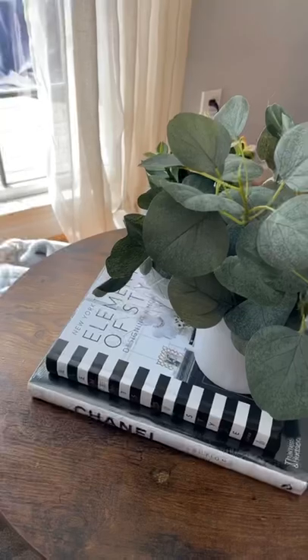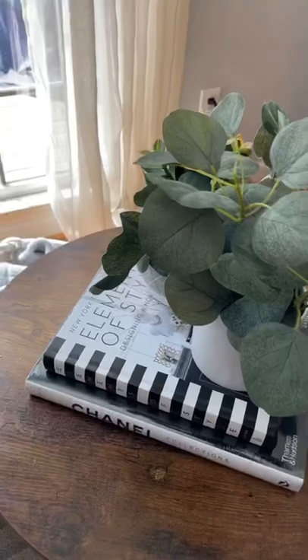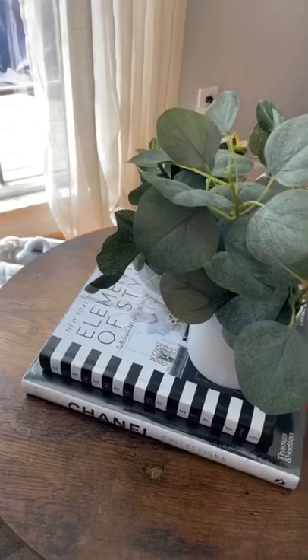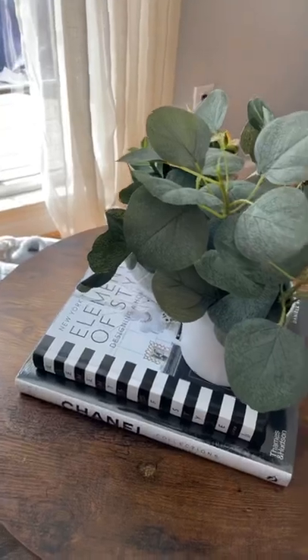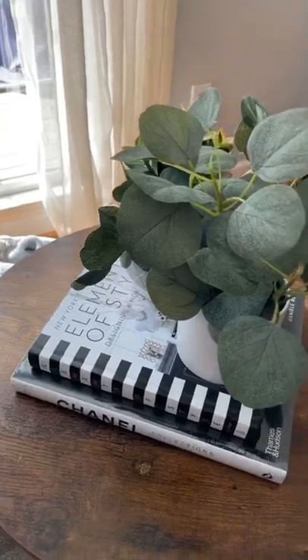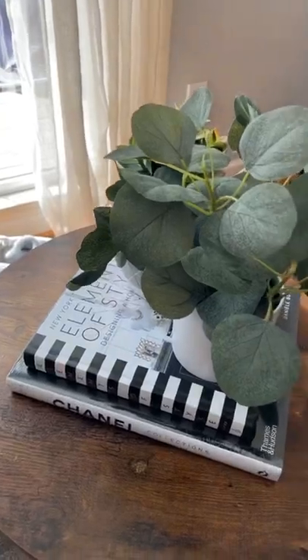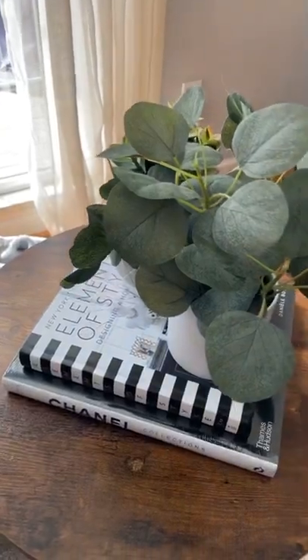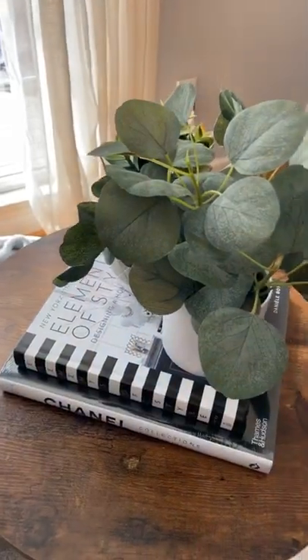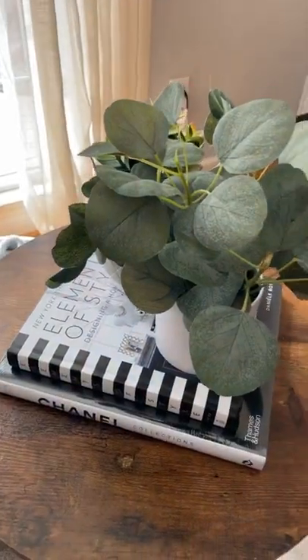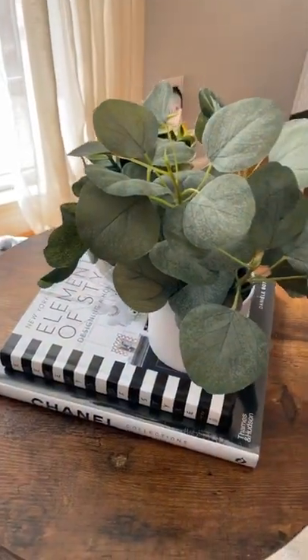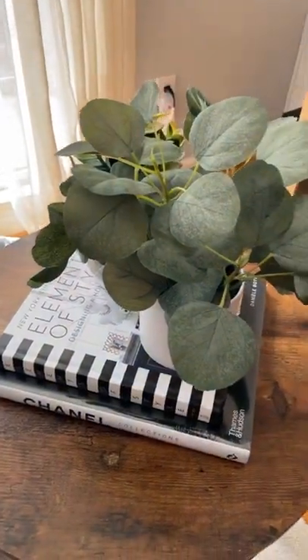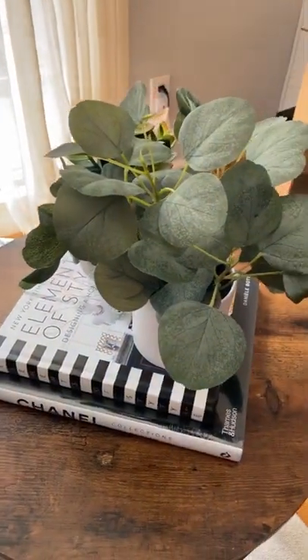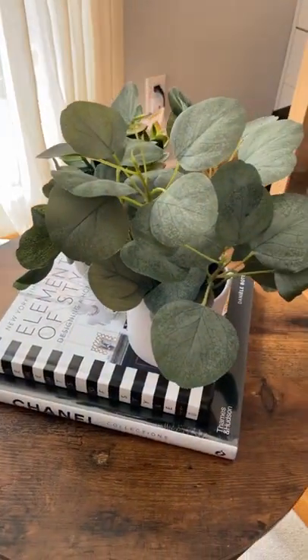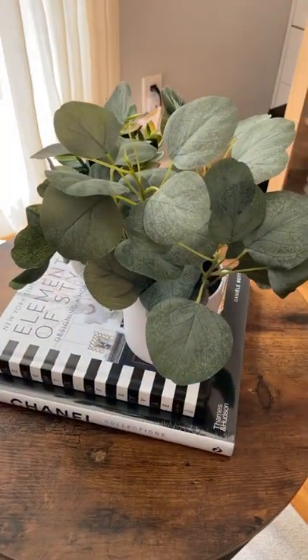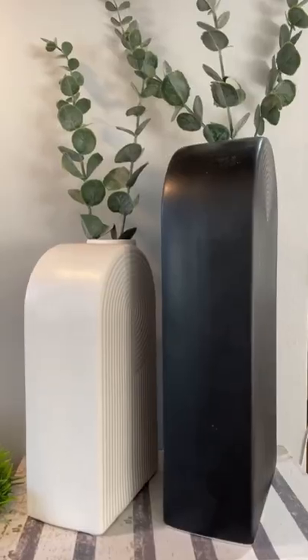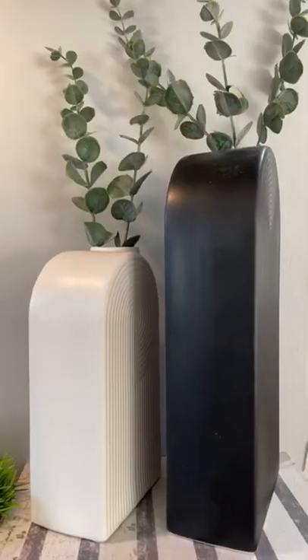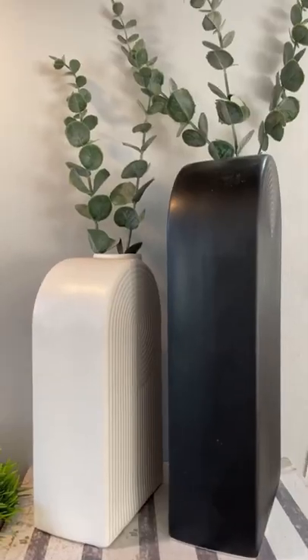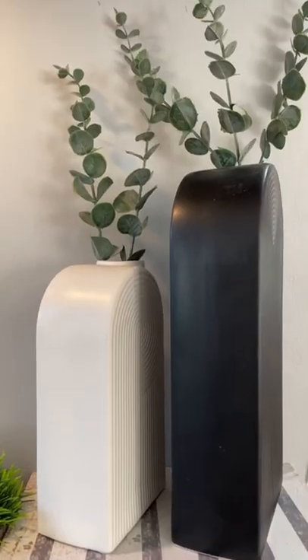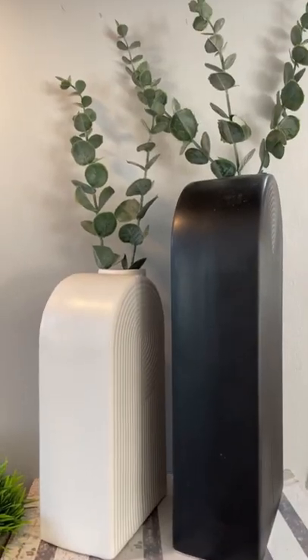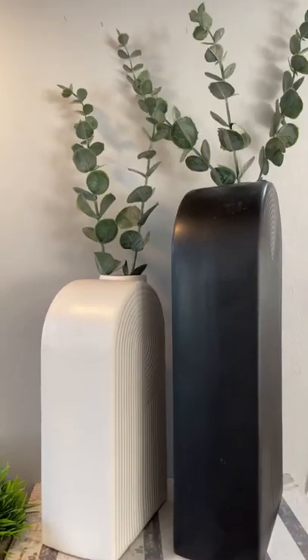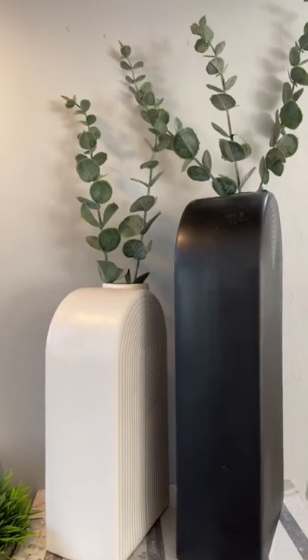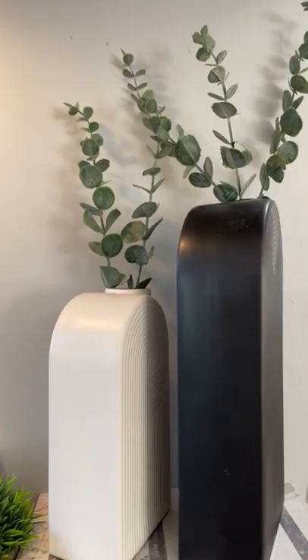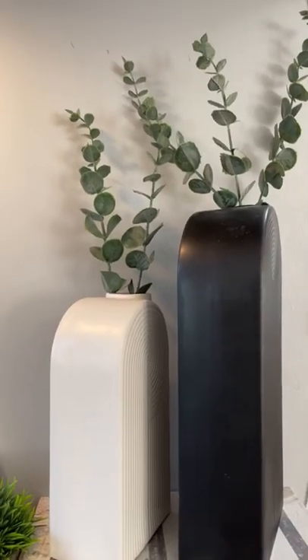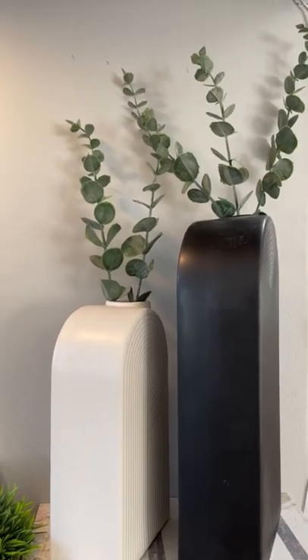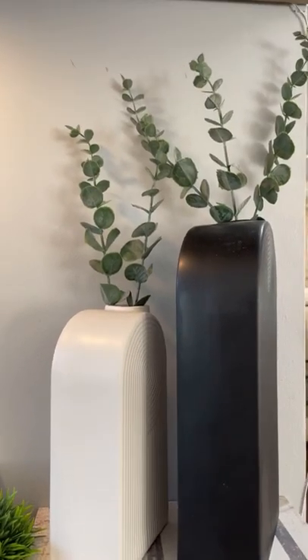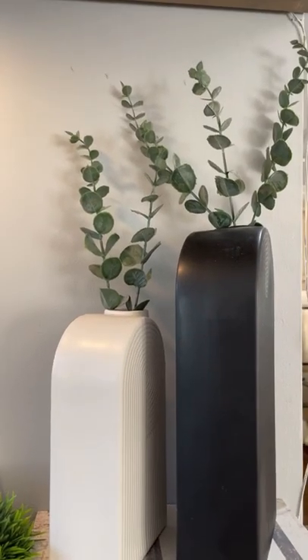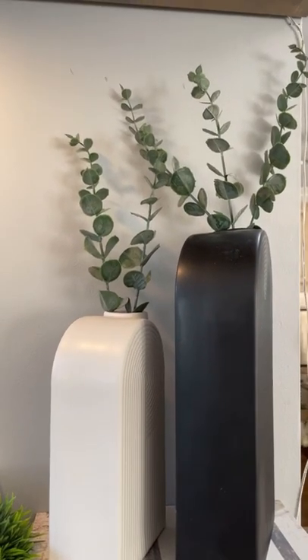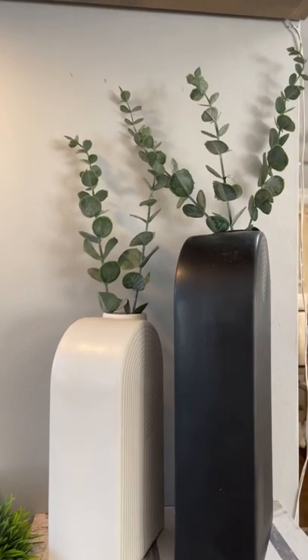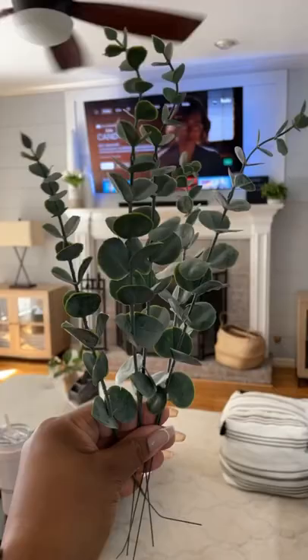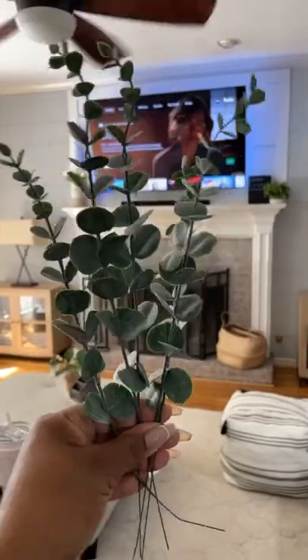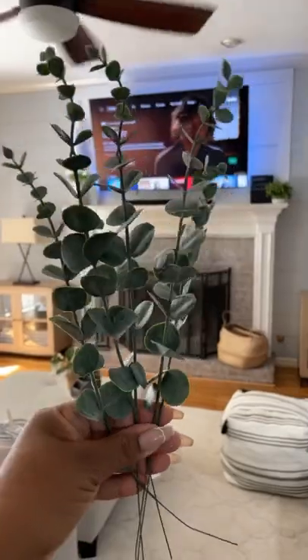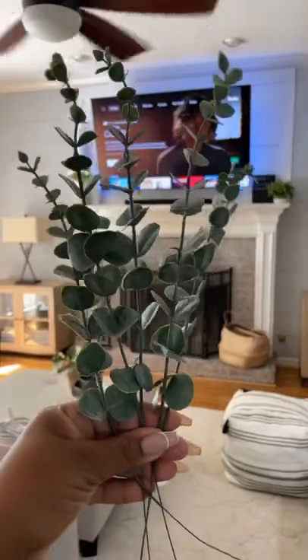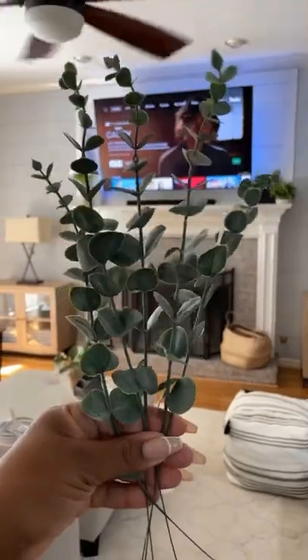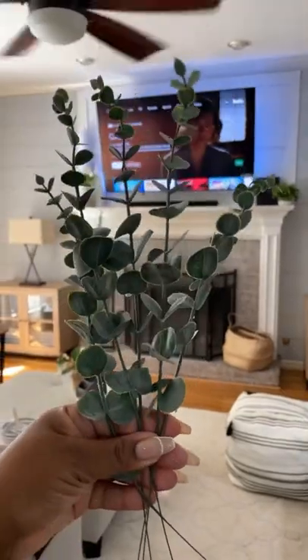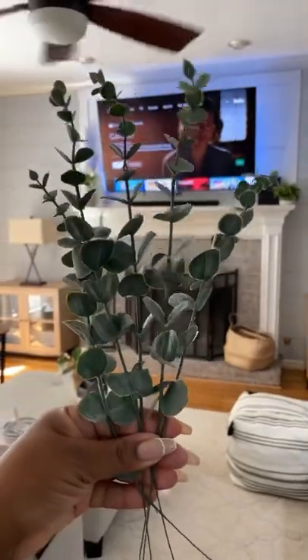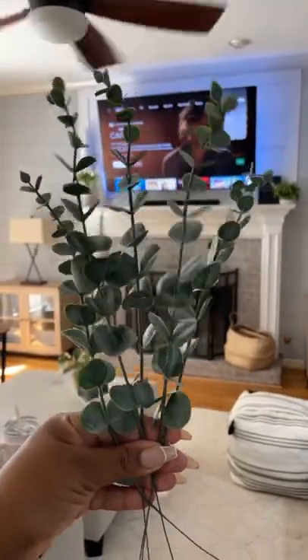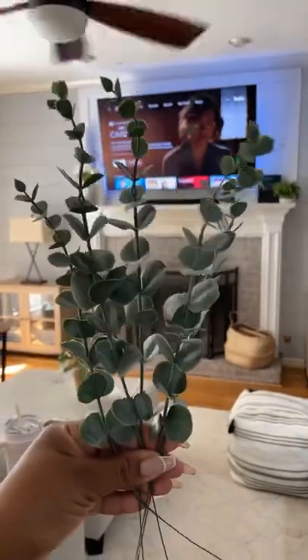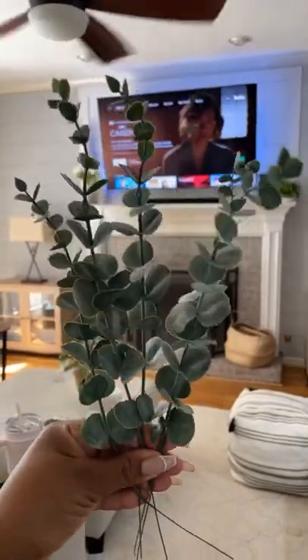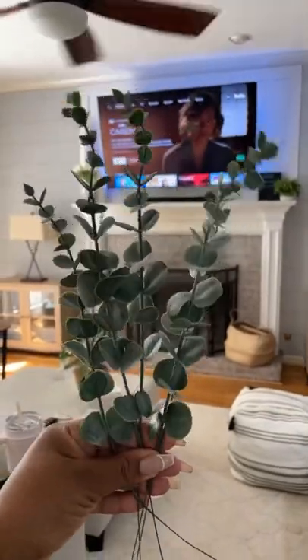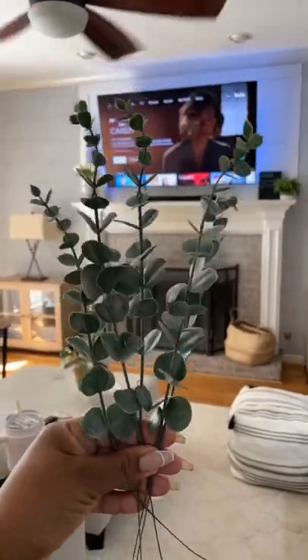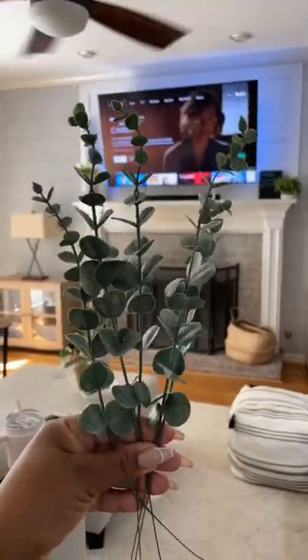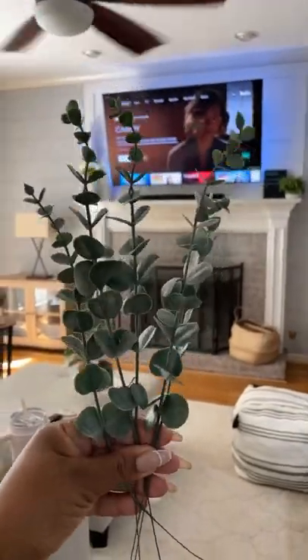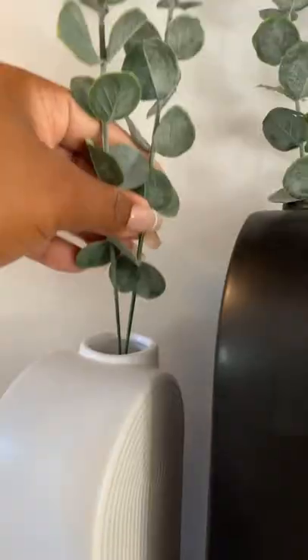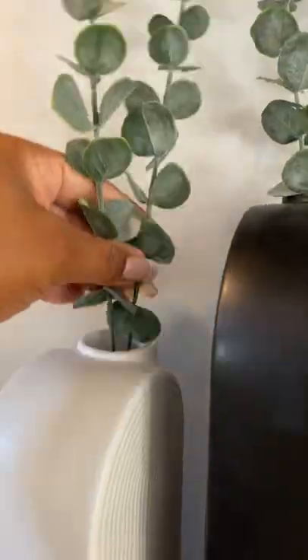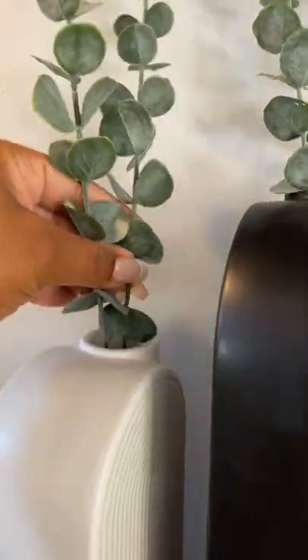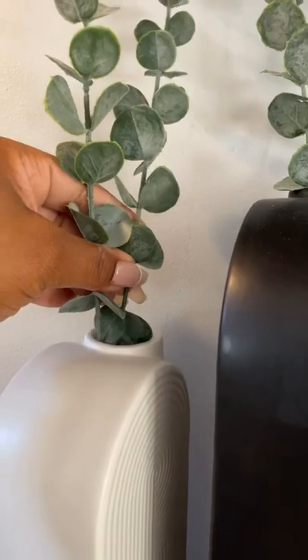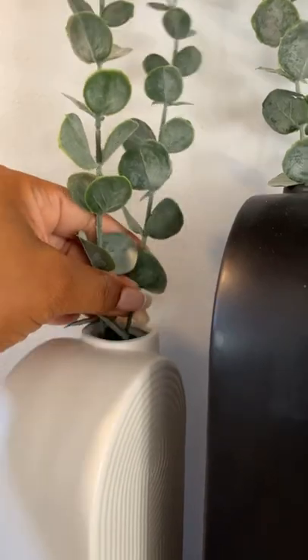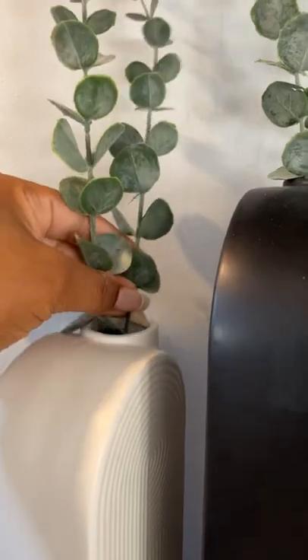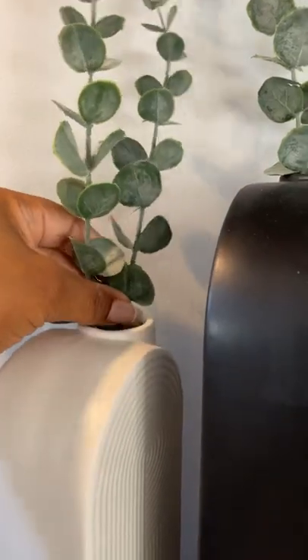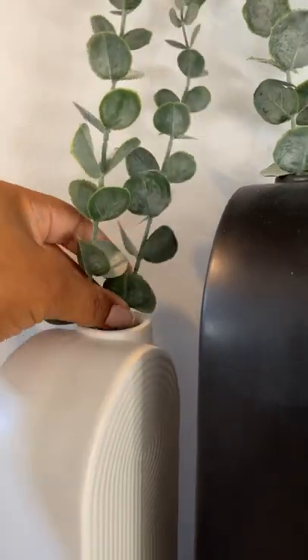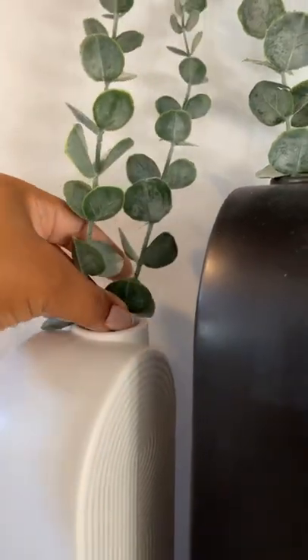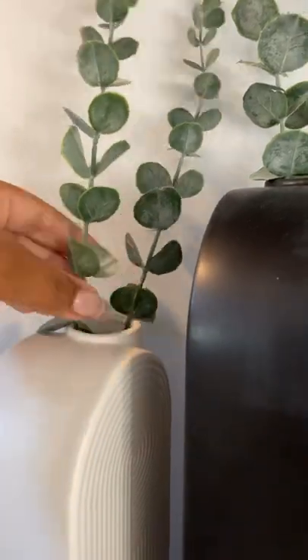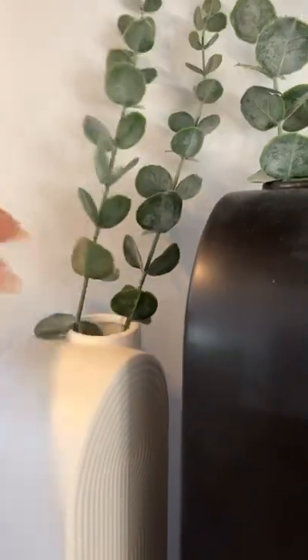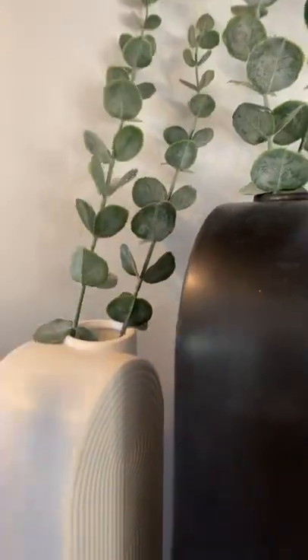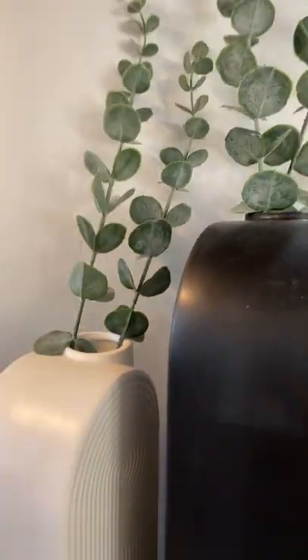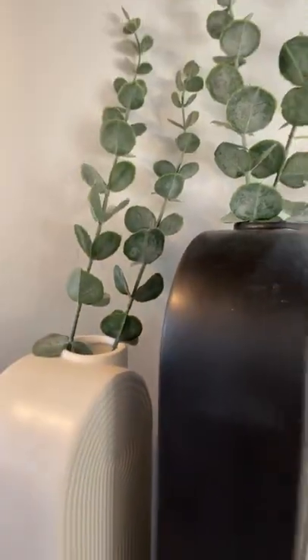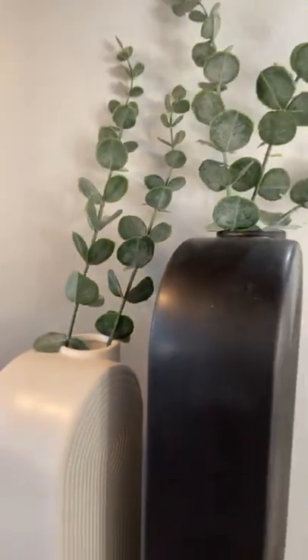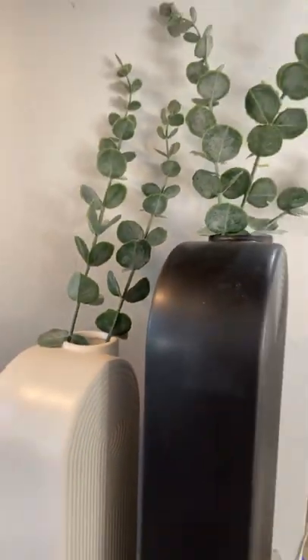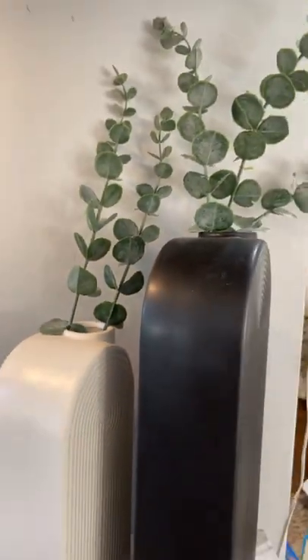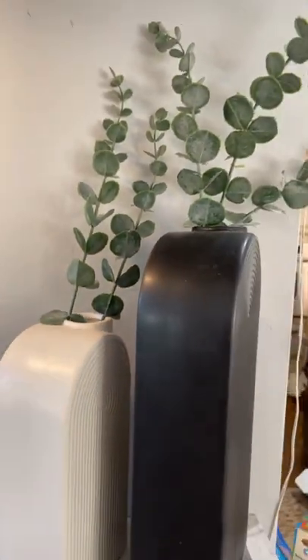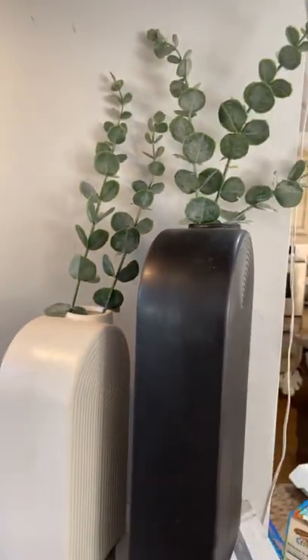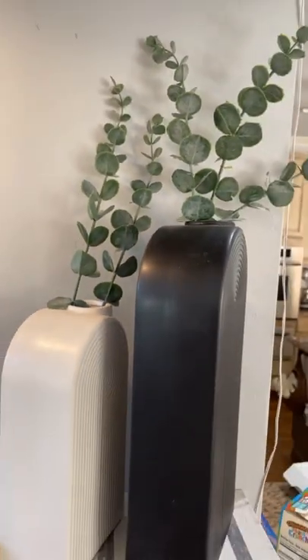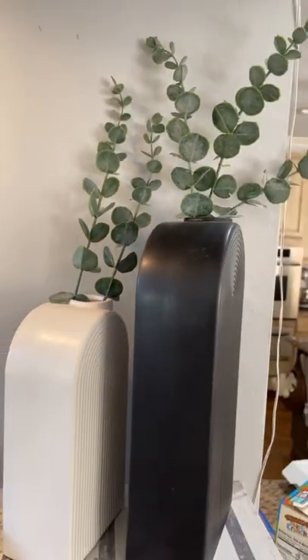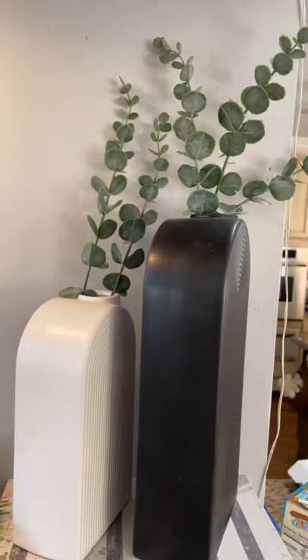Three home decor items I picked up from Amazon. First up are these artificial eucalyptus stems that look super realistic.